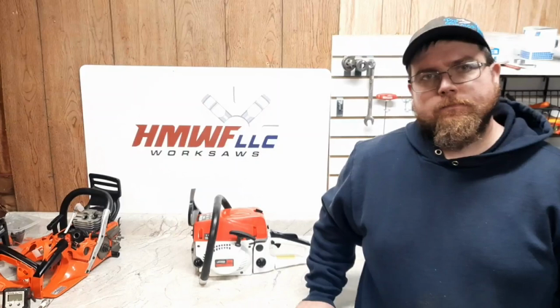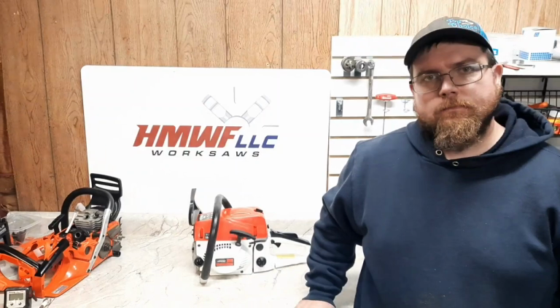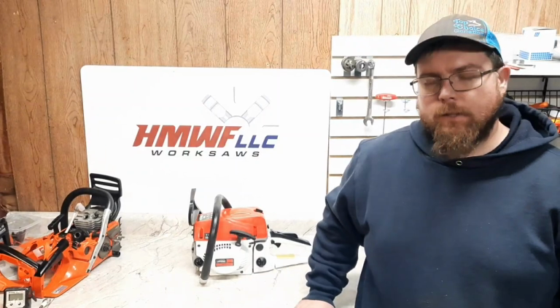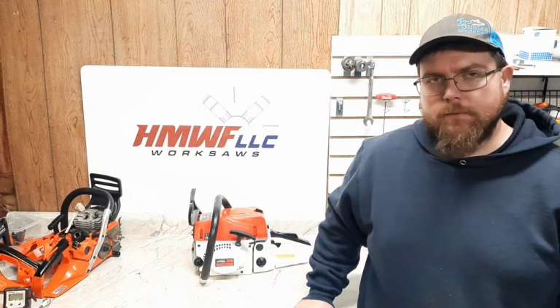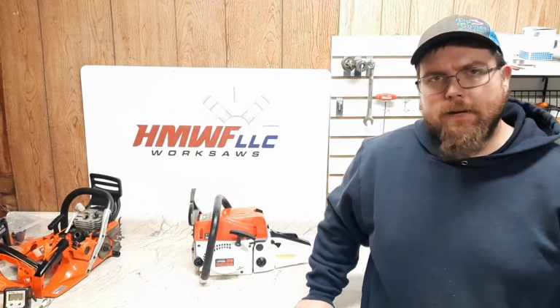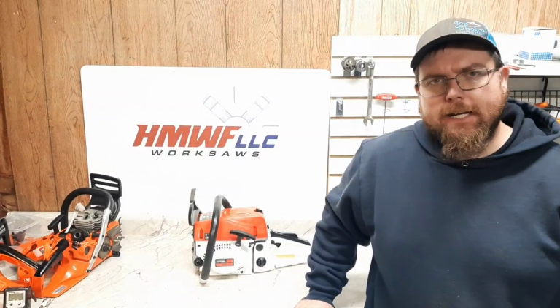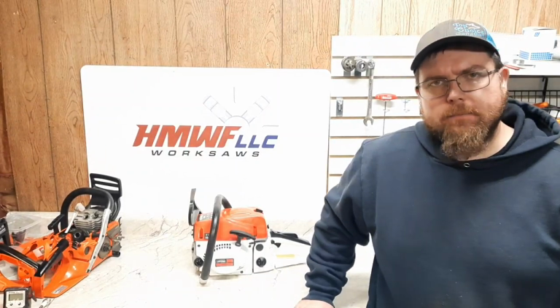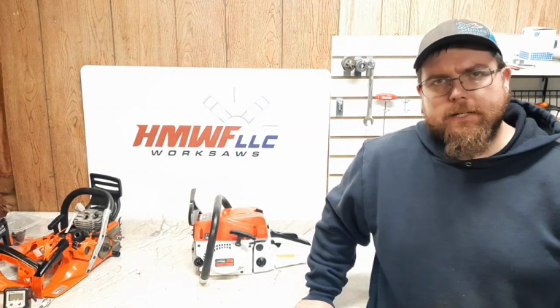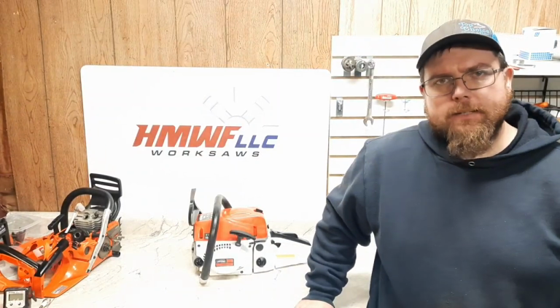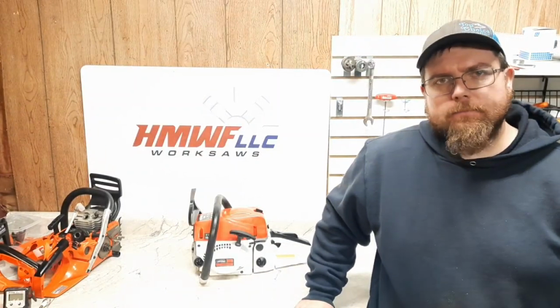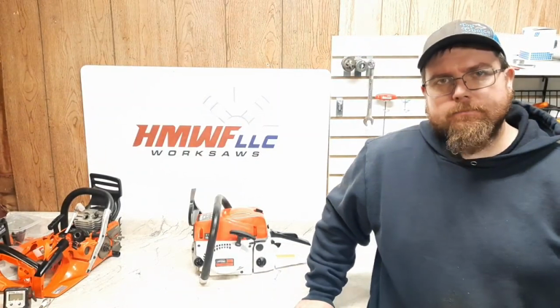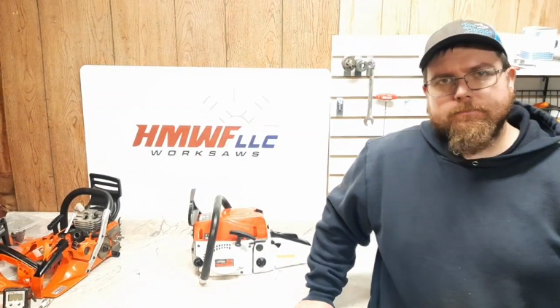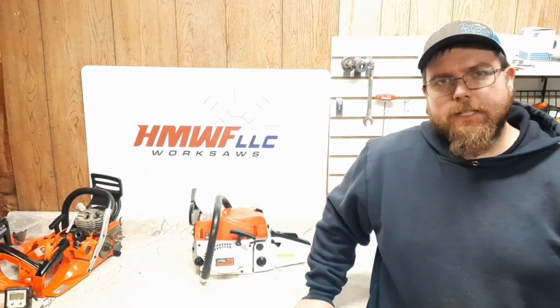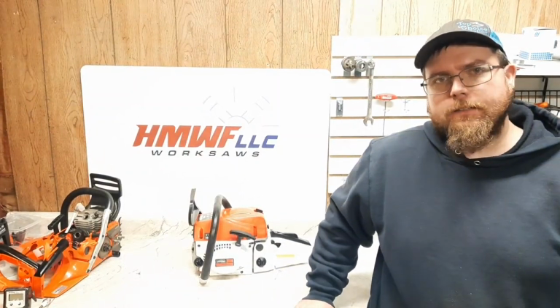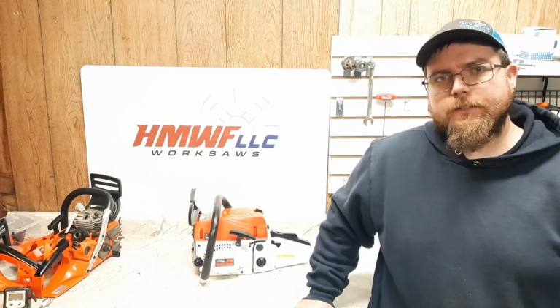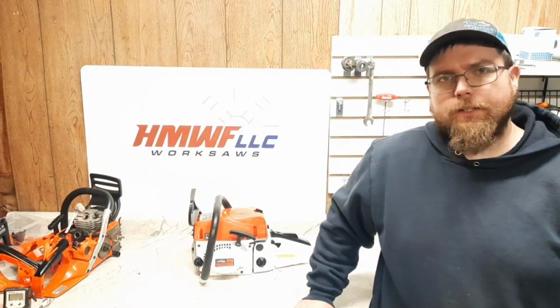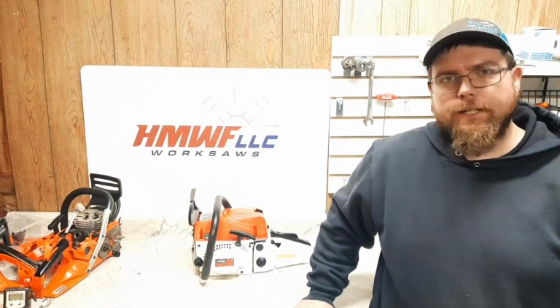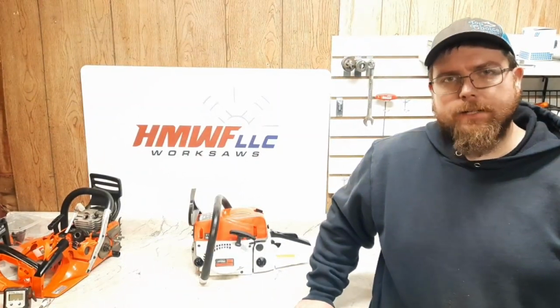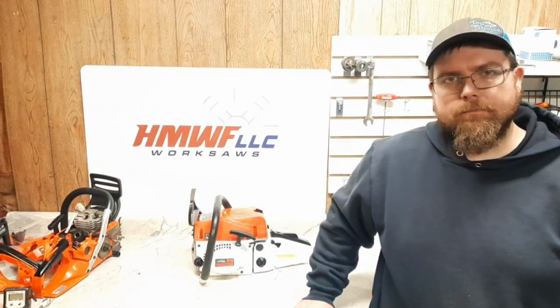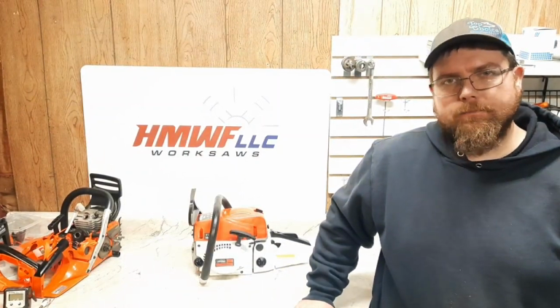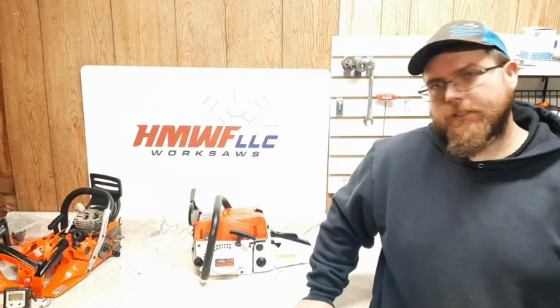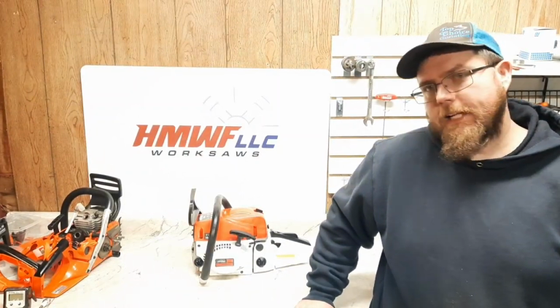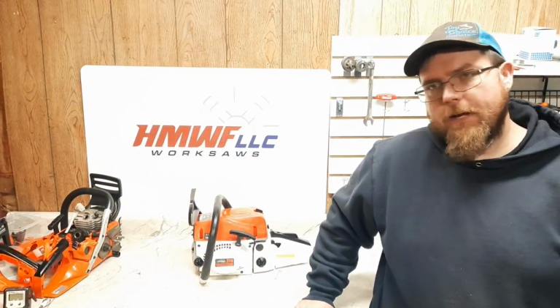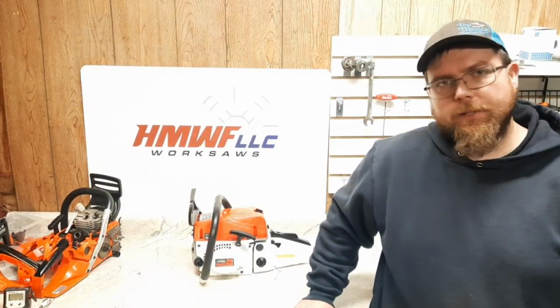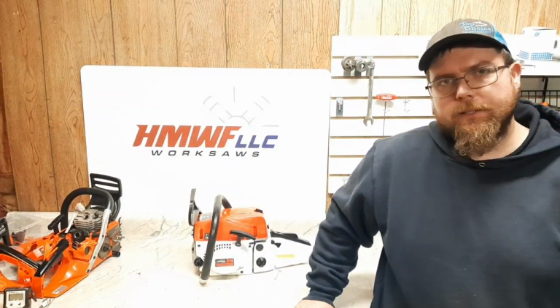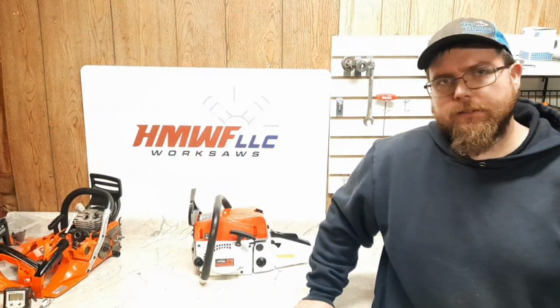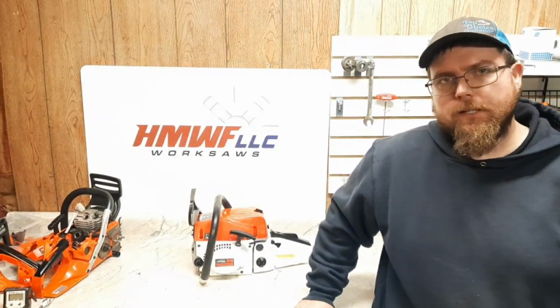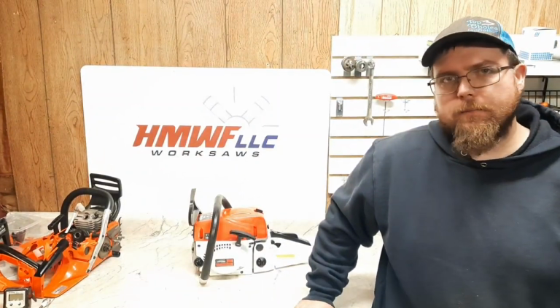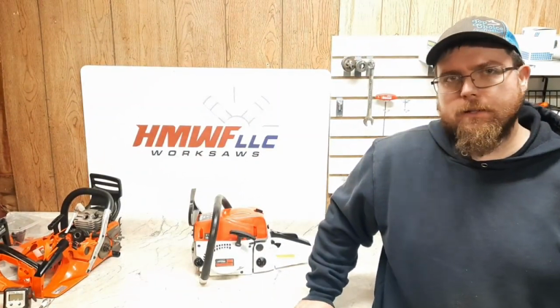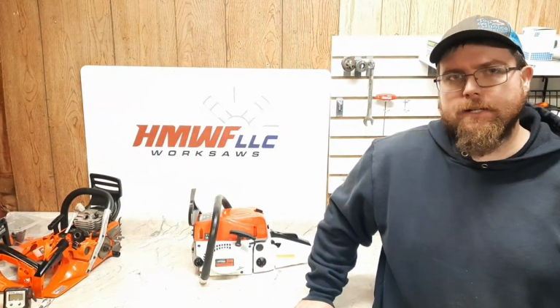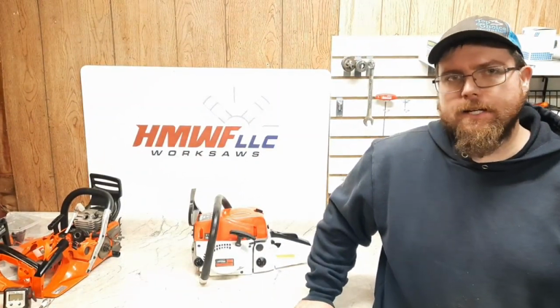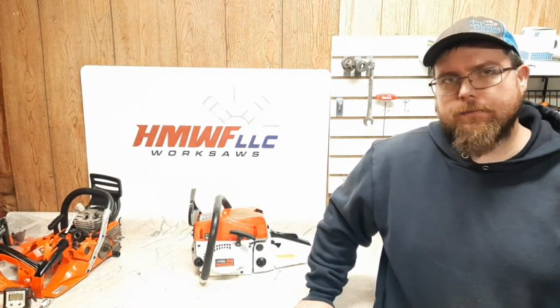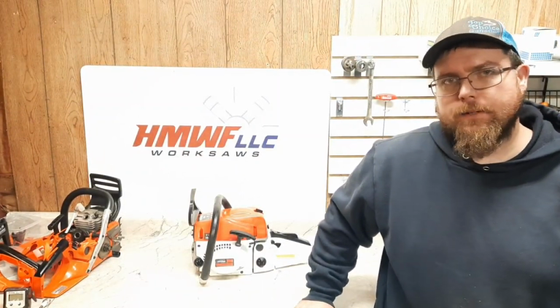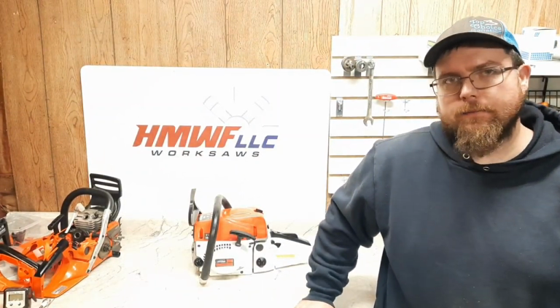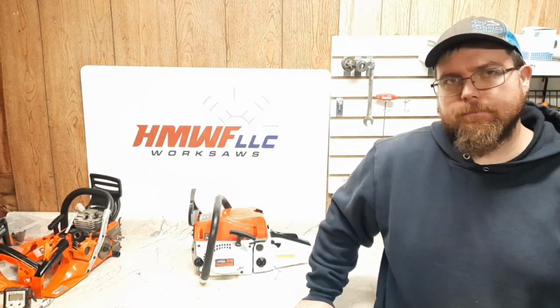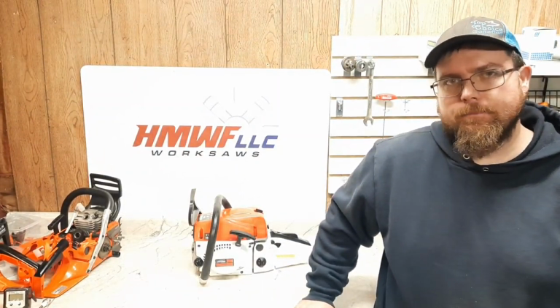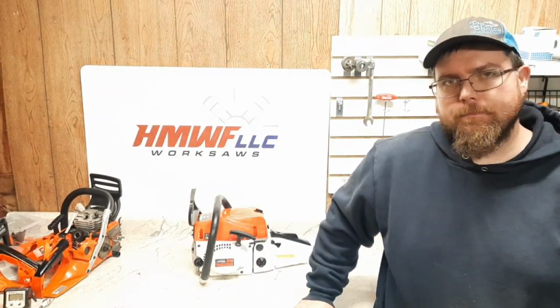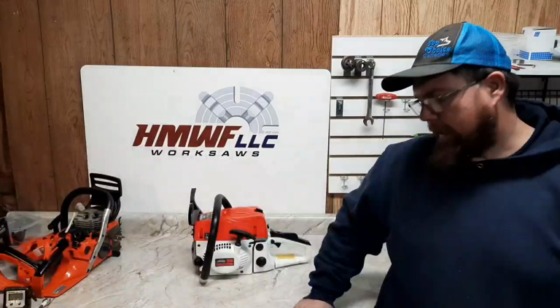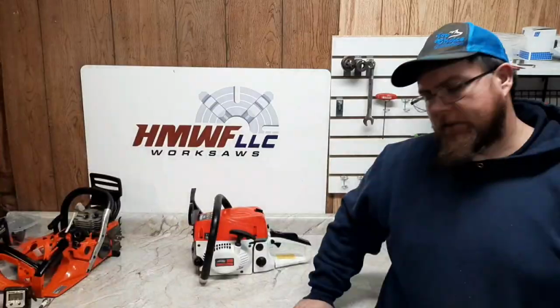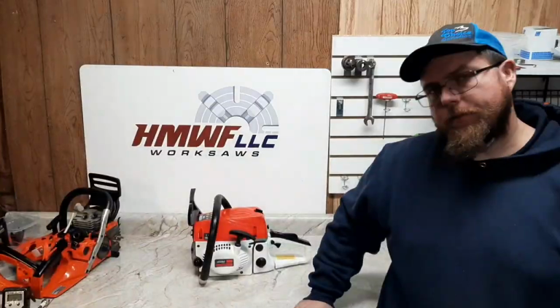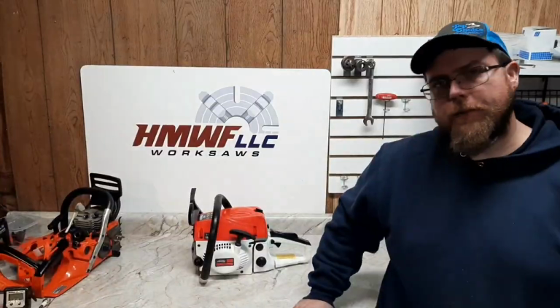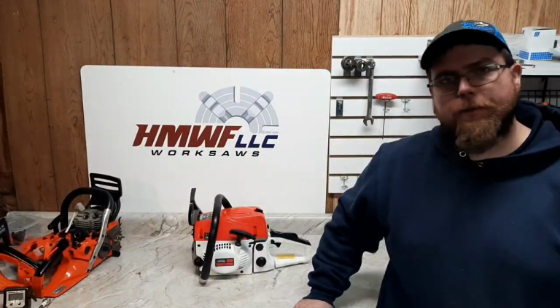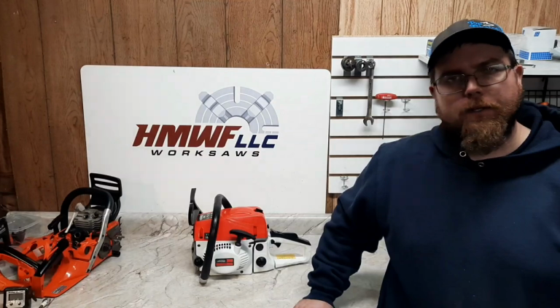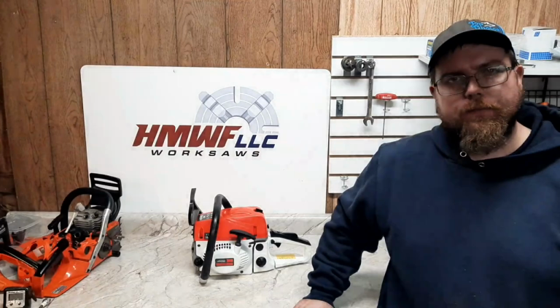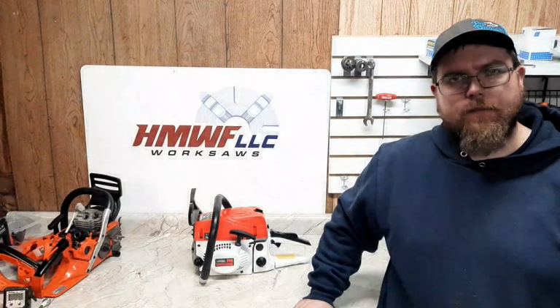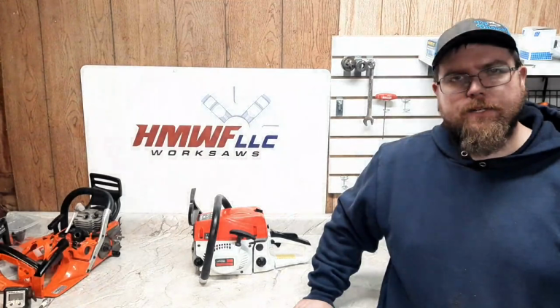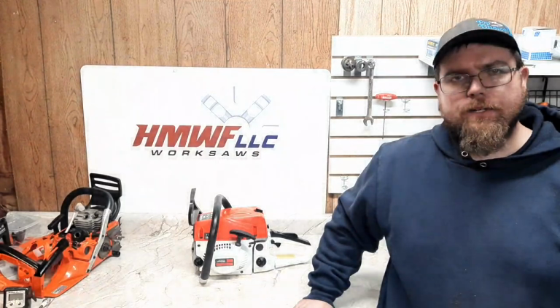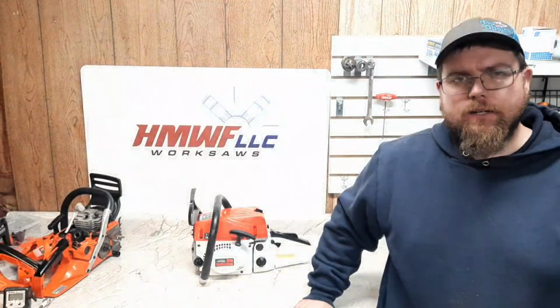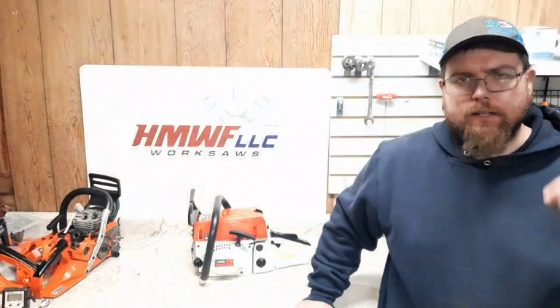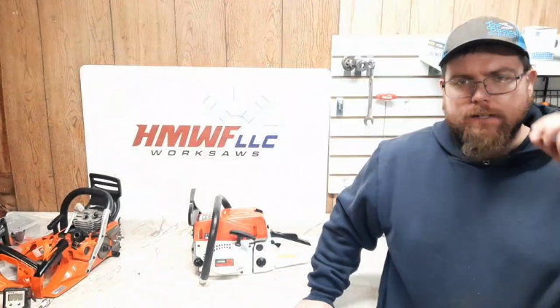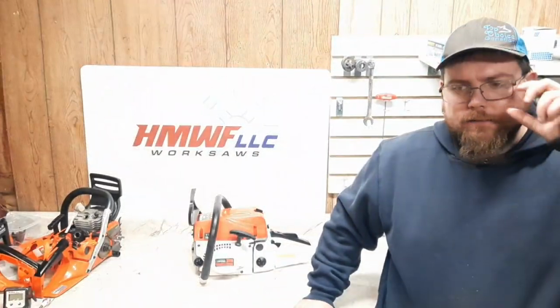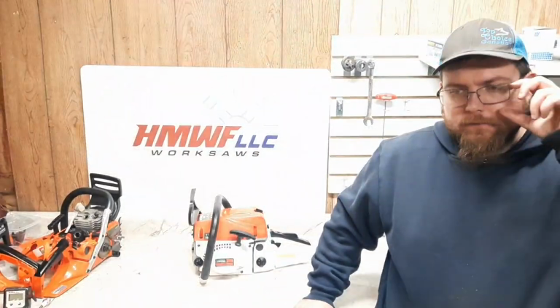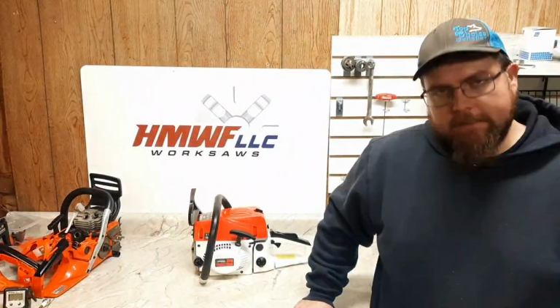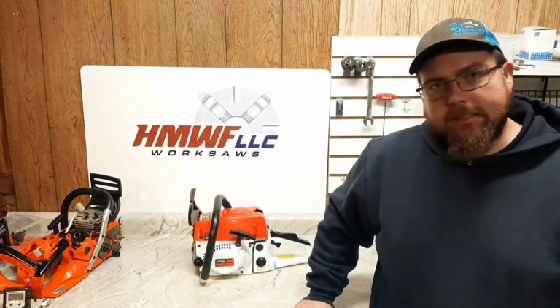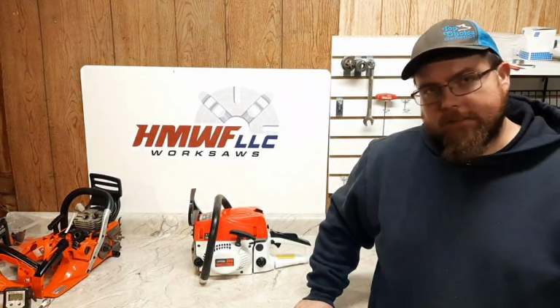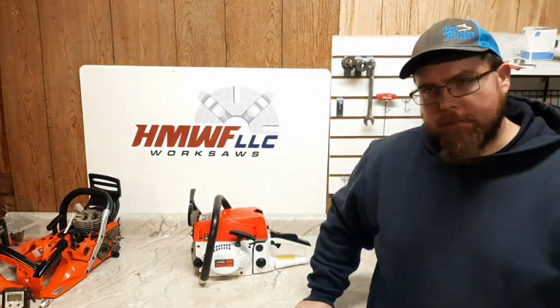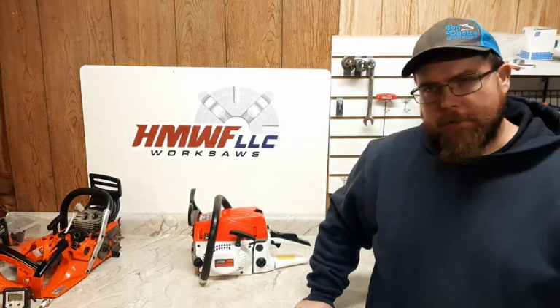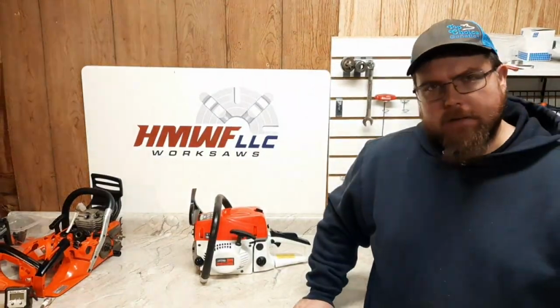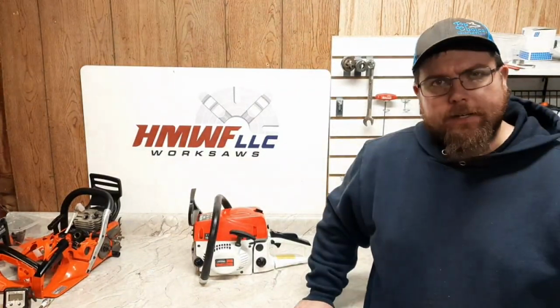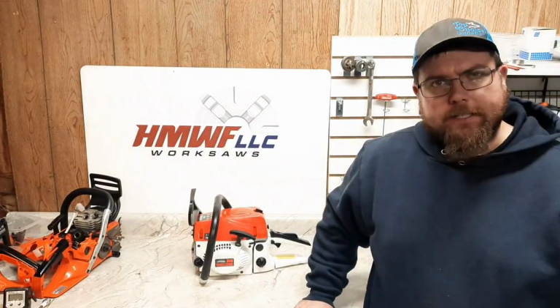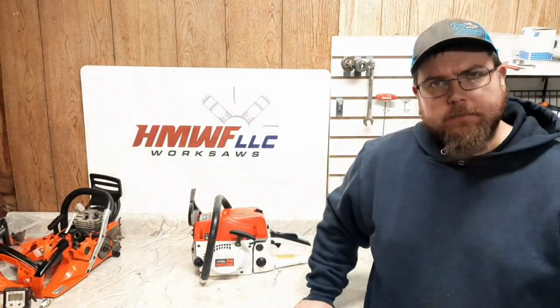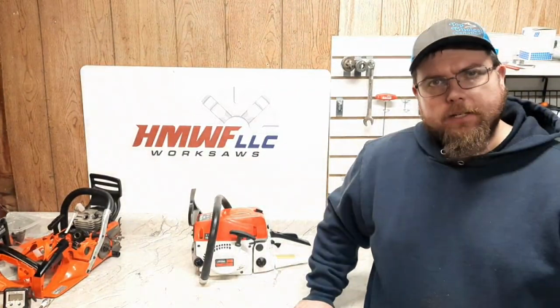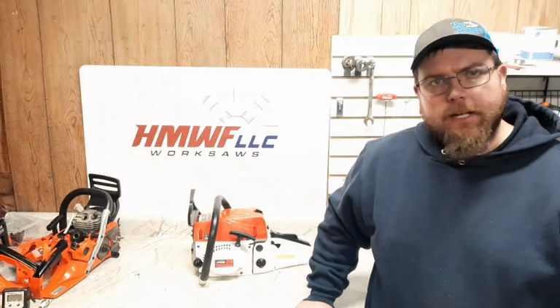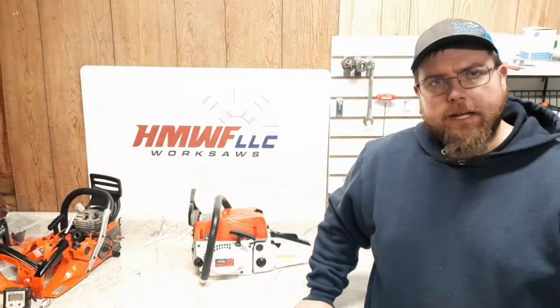Welcome back everybody. Dino Joe here. Today we're going to do something a little bit different. We've got the V-Pro 5200 — it's going to be our victim today.